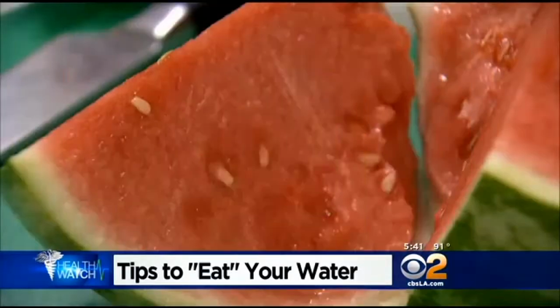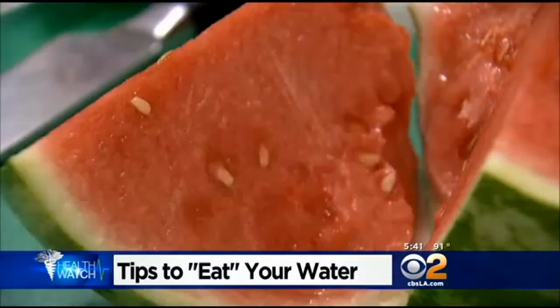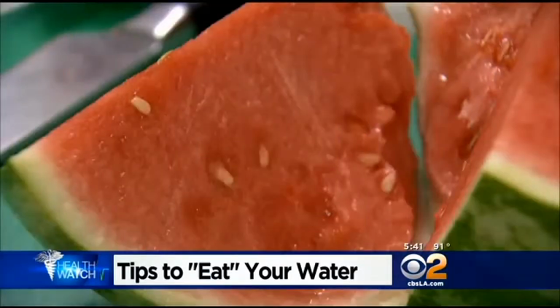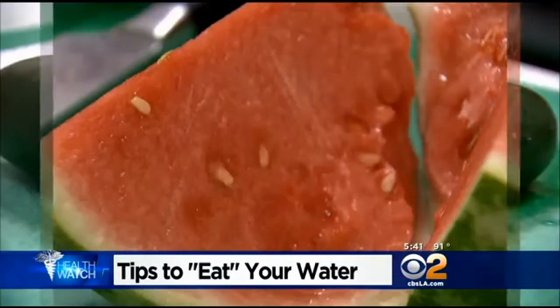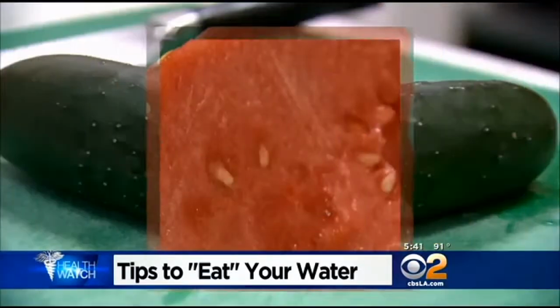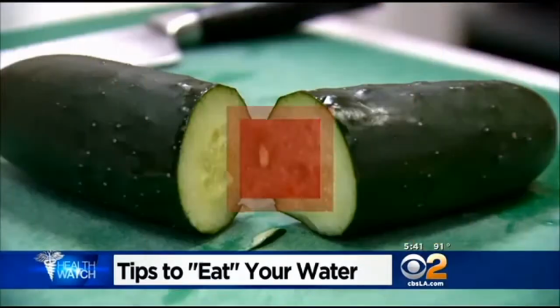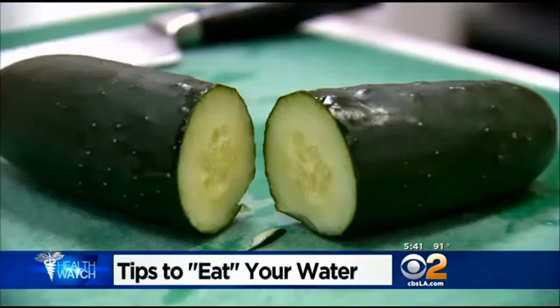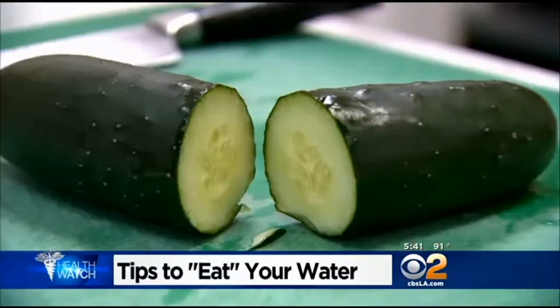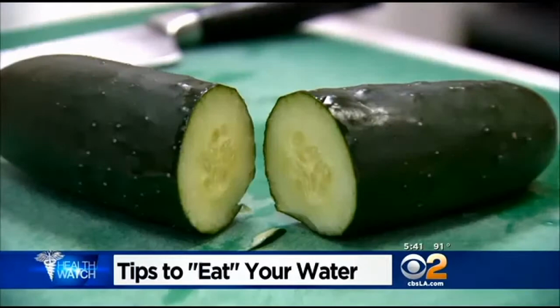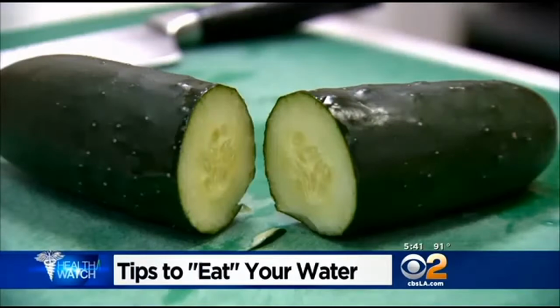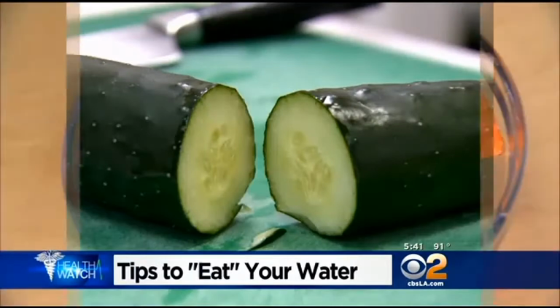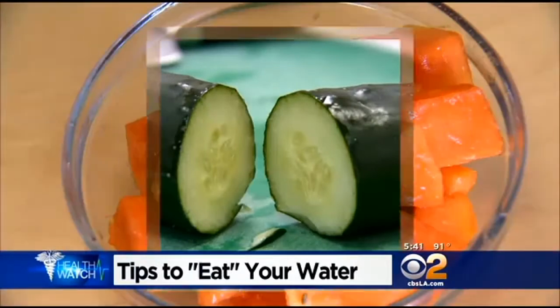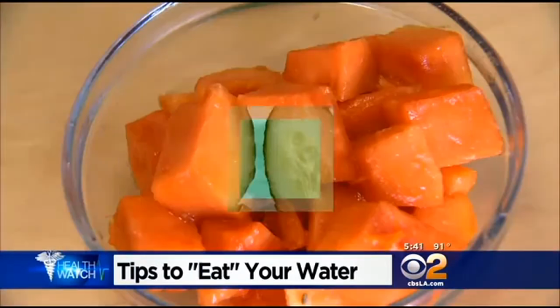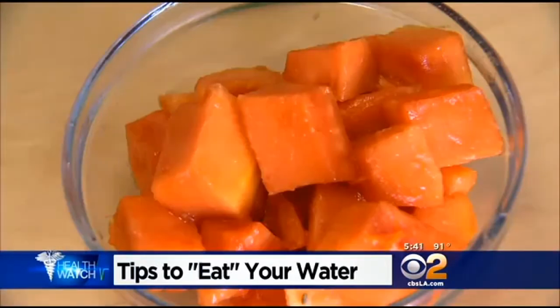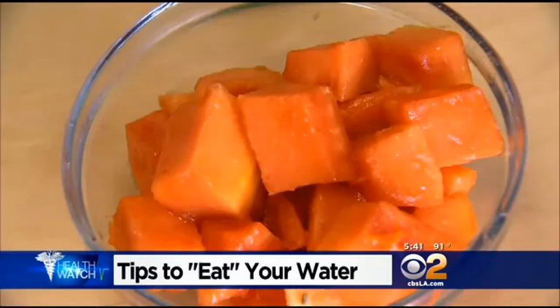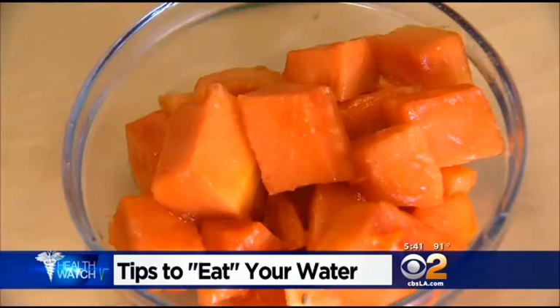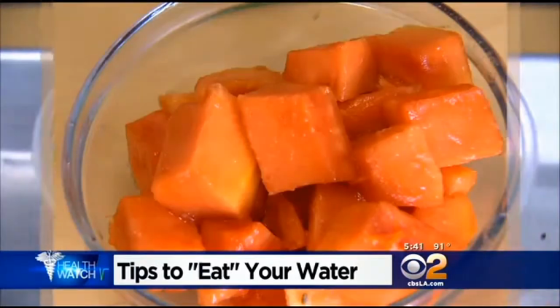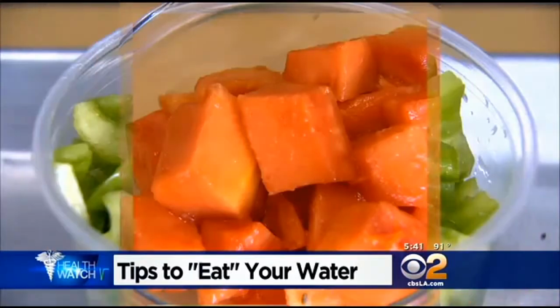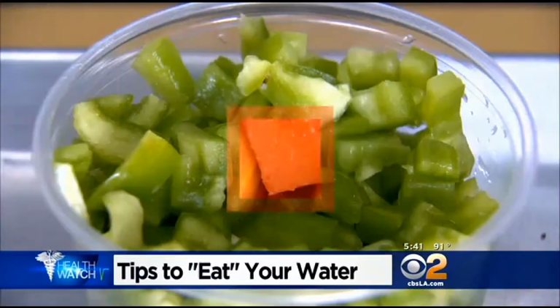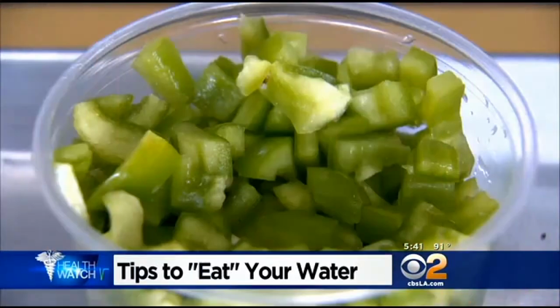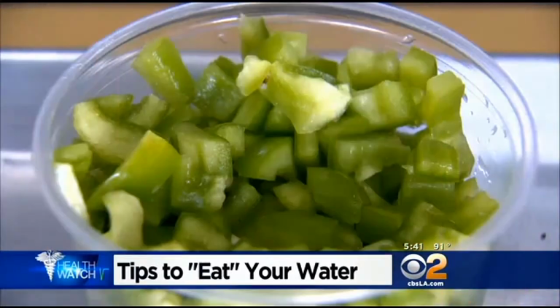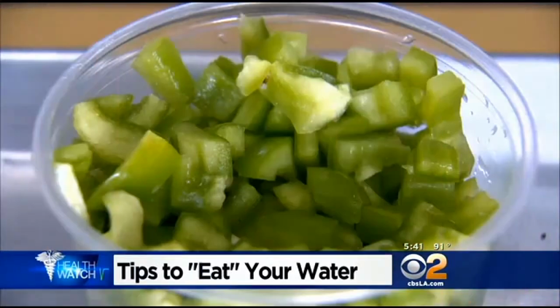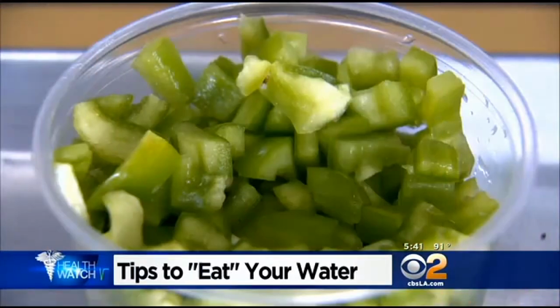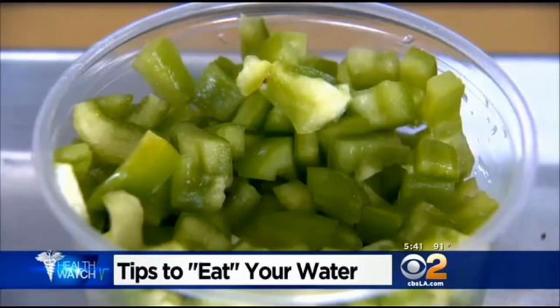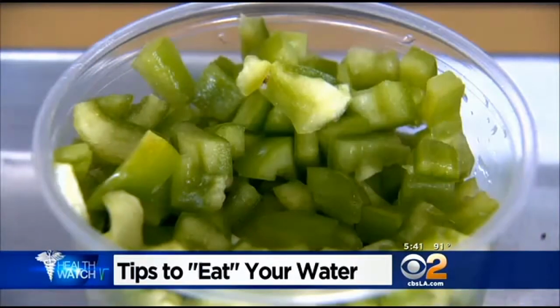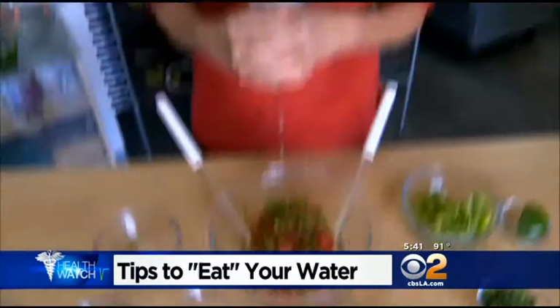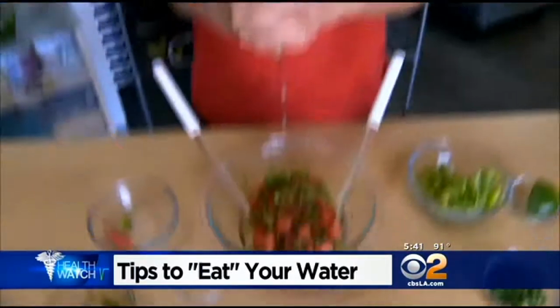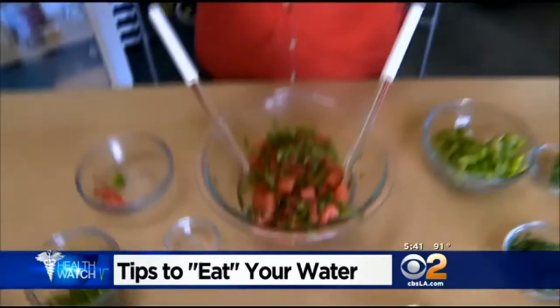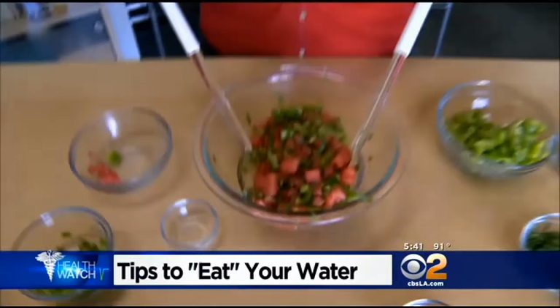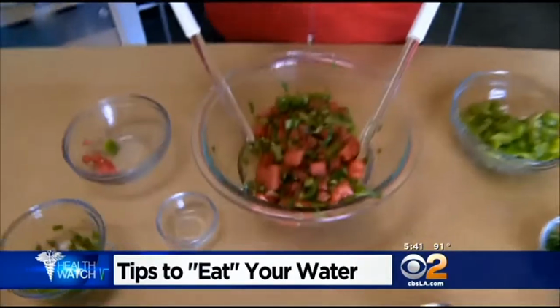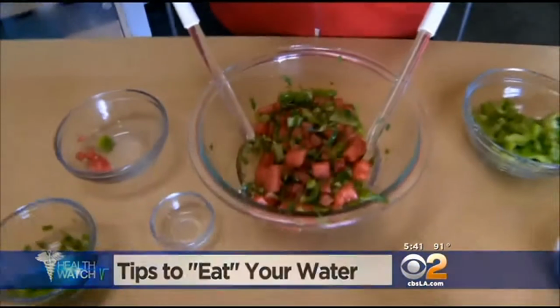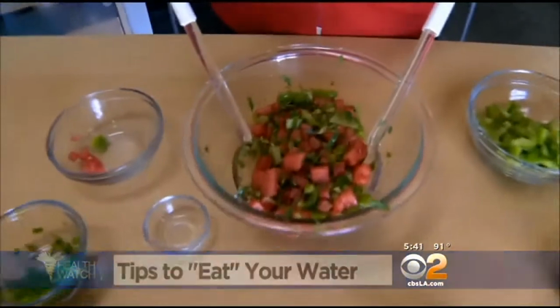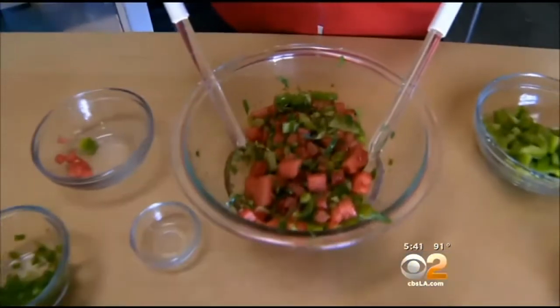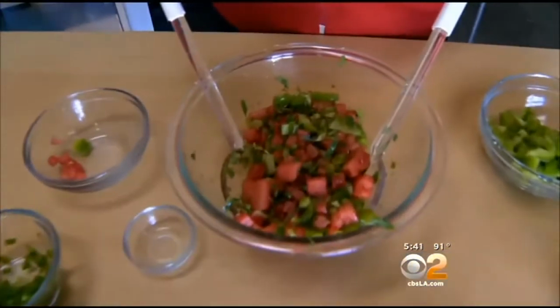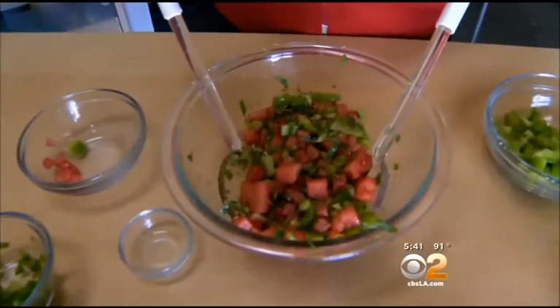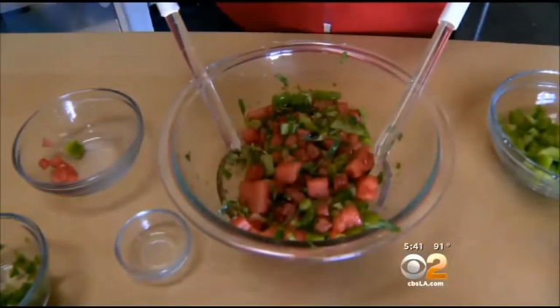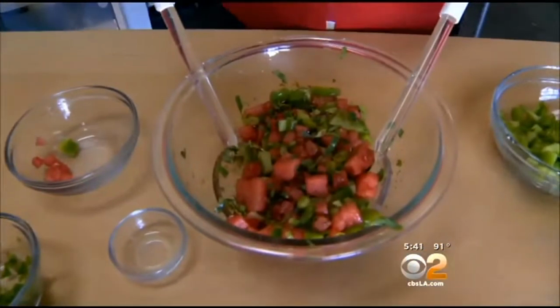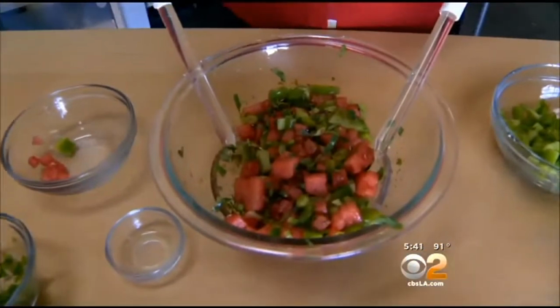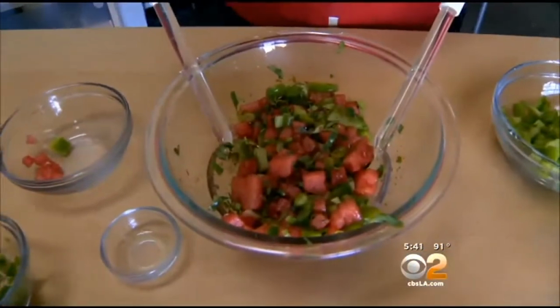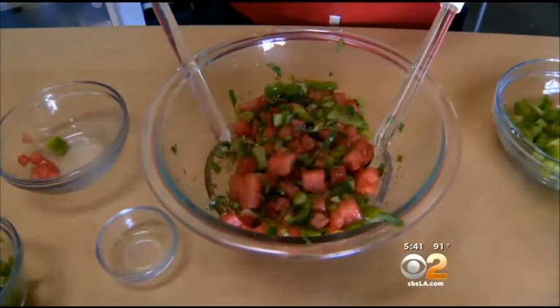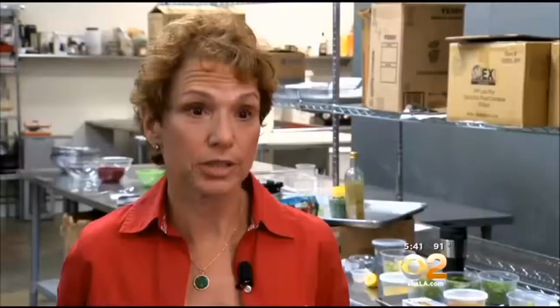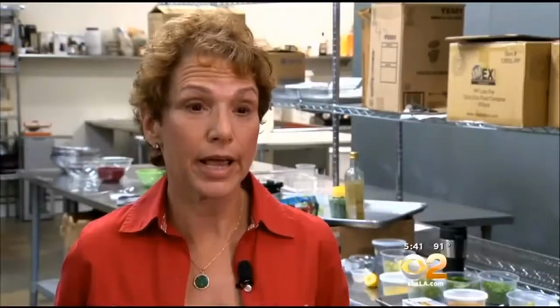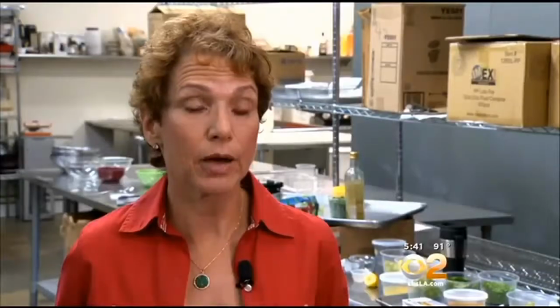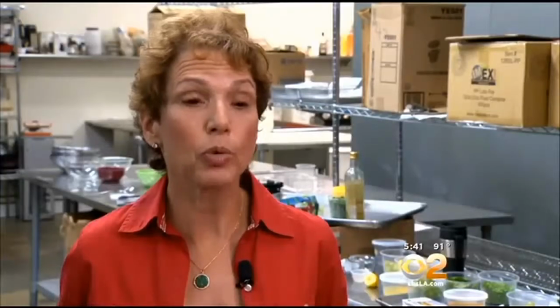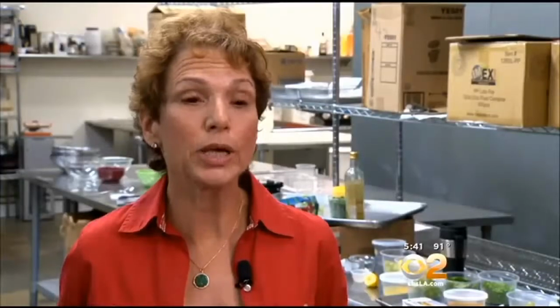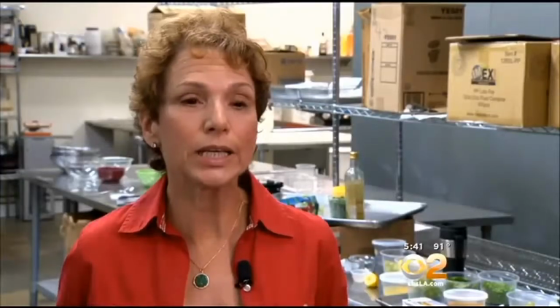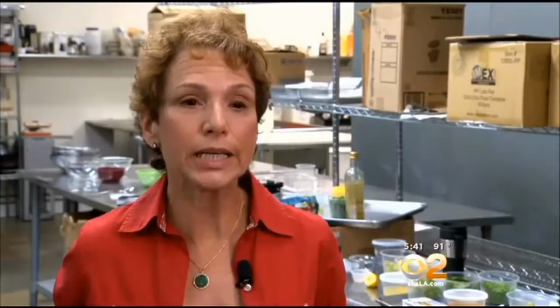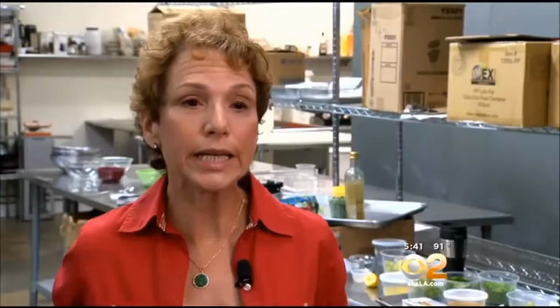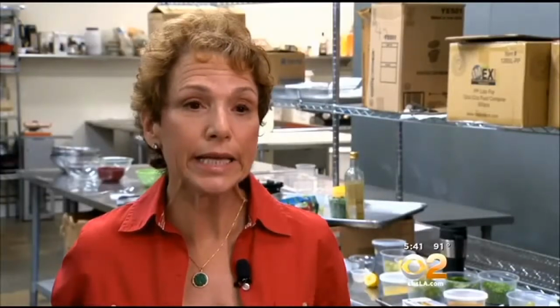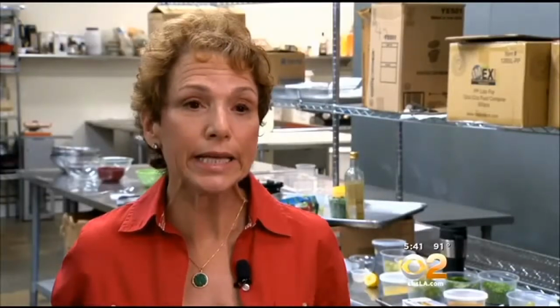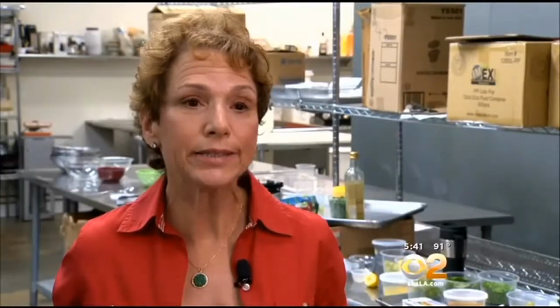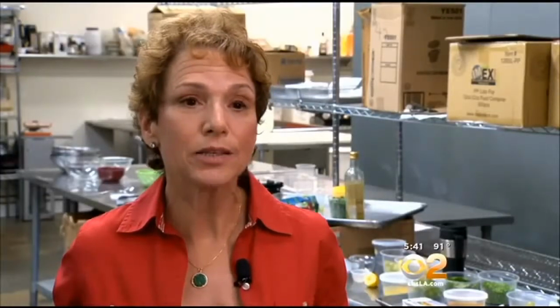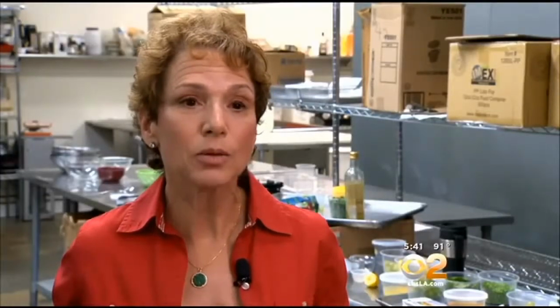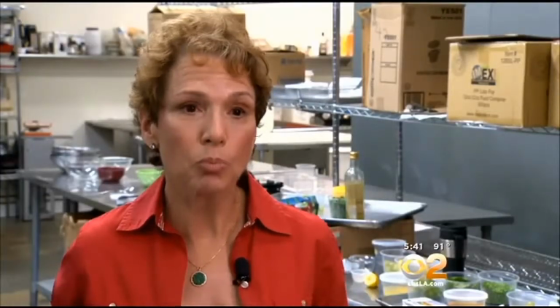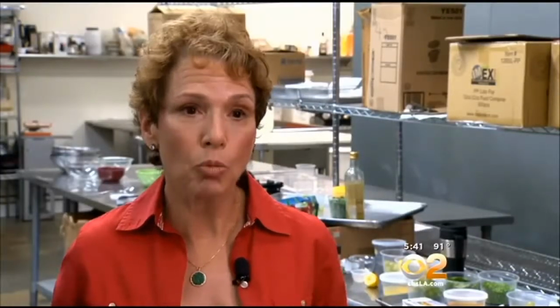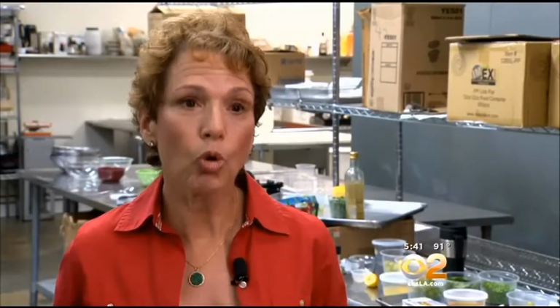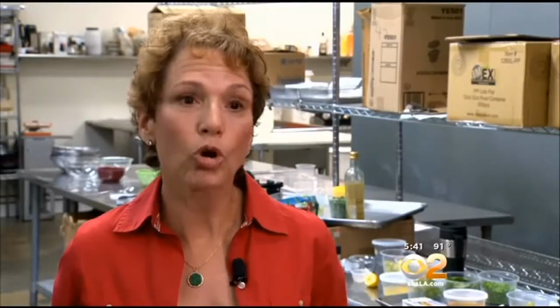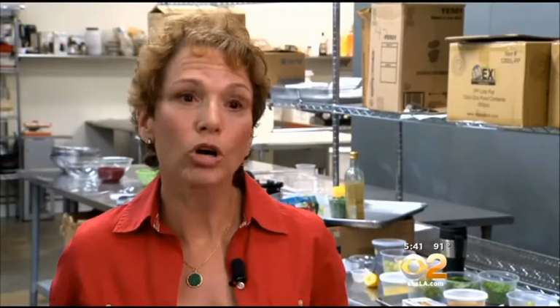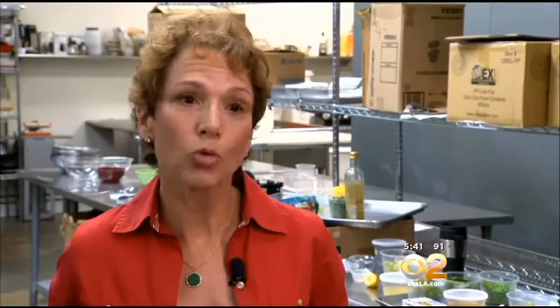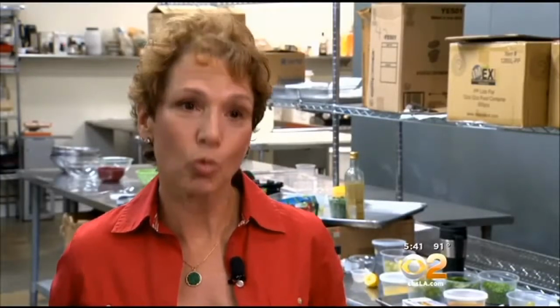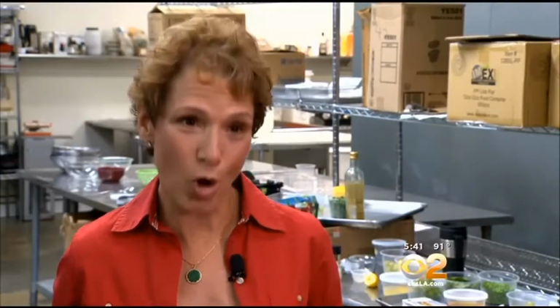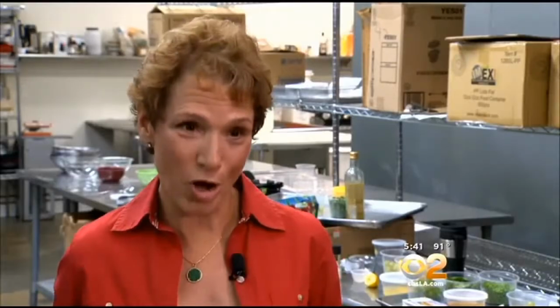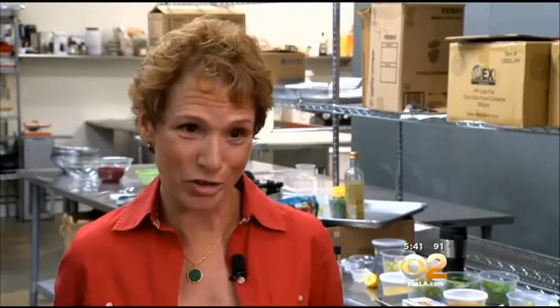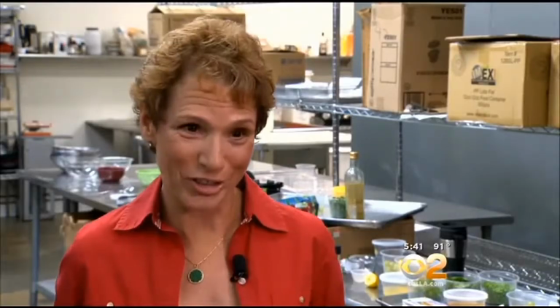Watermelon, cucumber, papaya, bell pepper. Consume more of these, and we can eat more water.